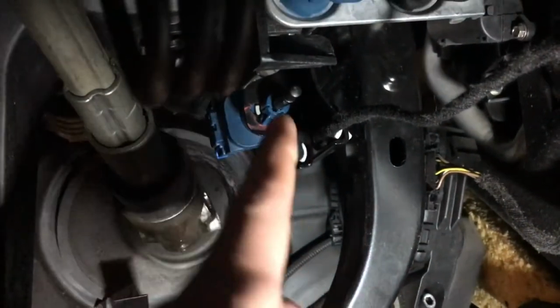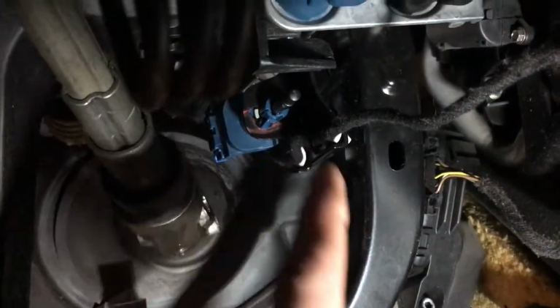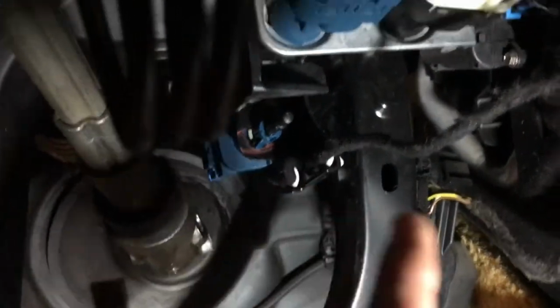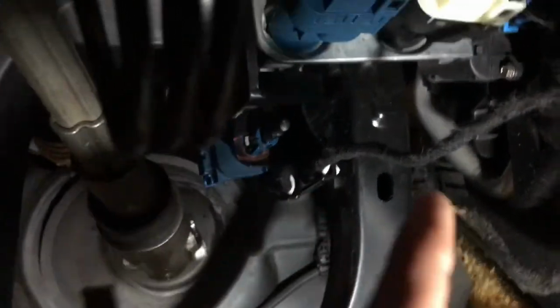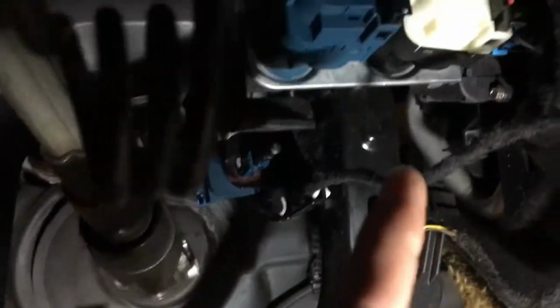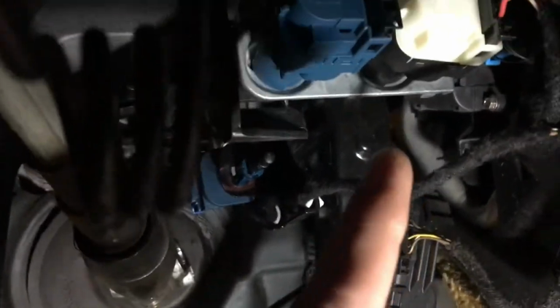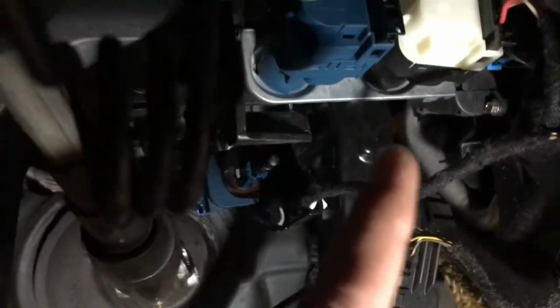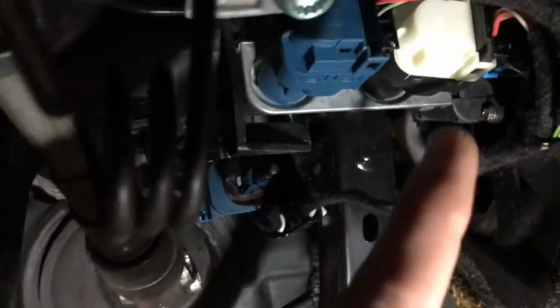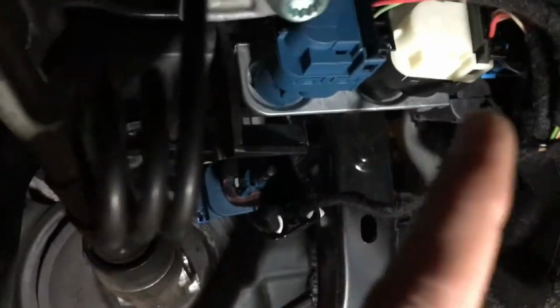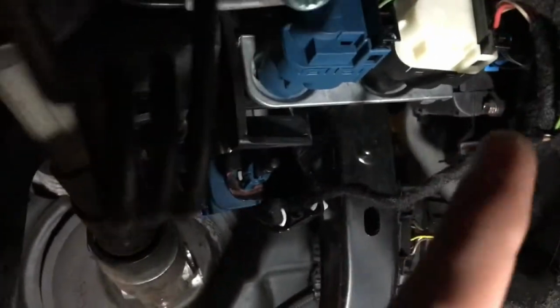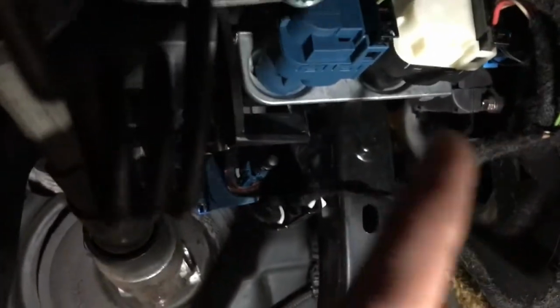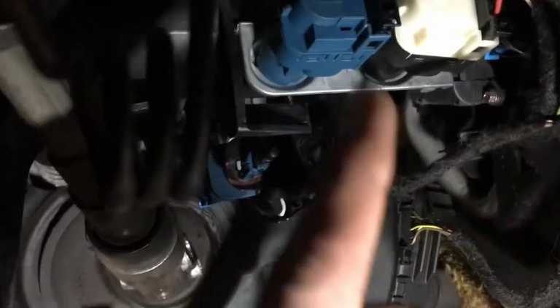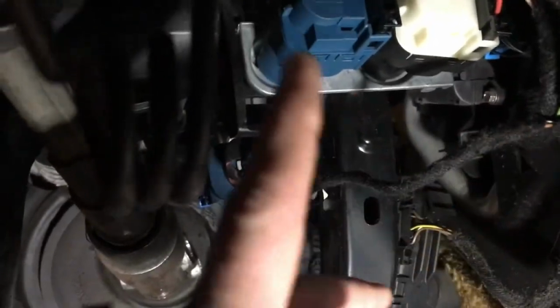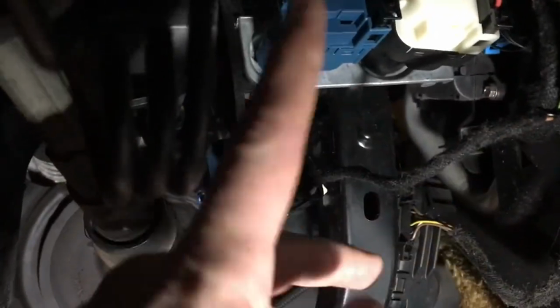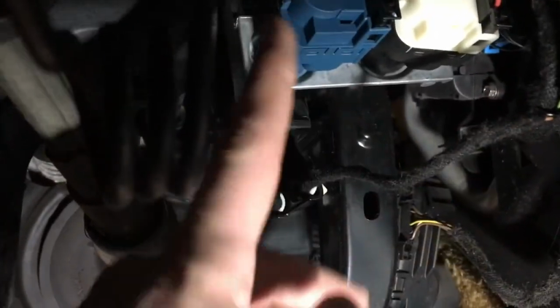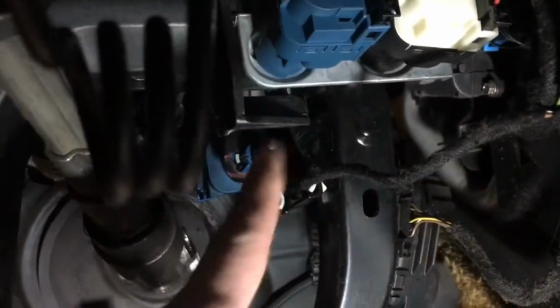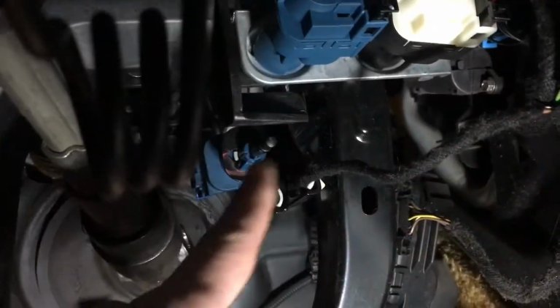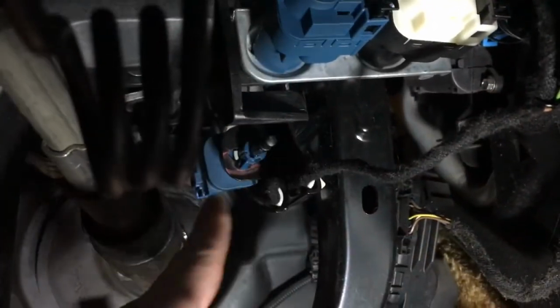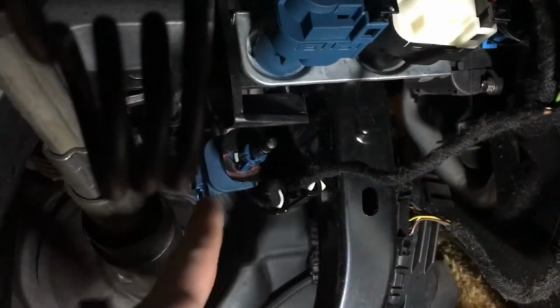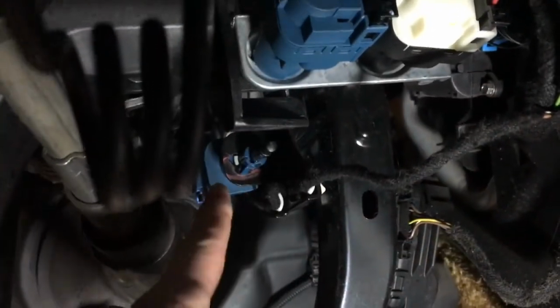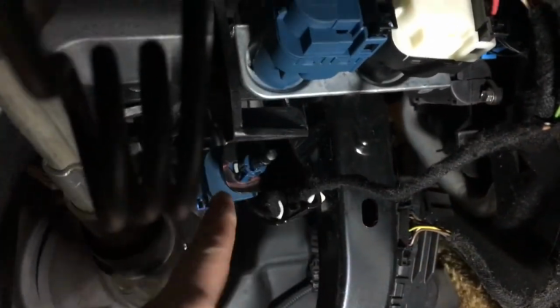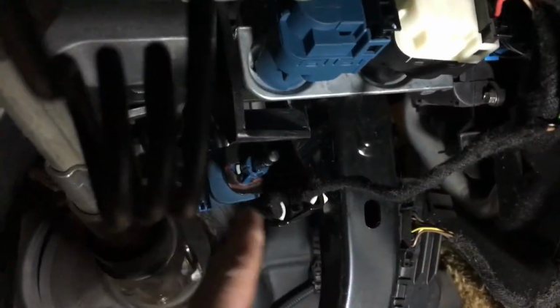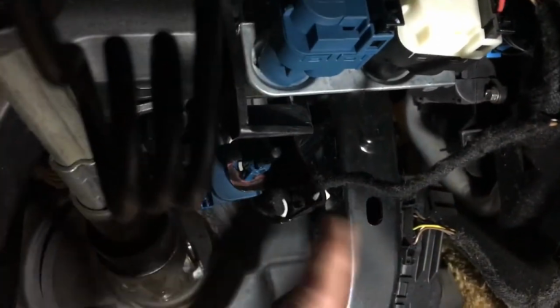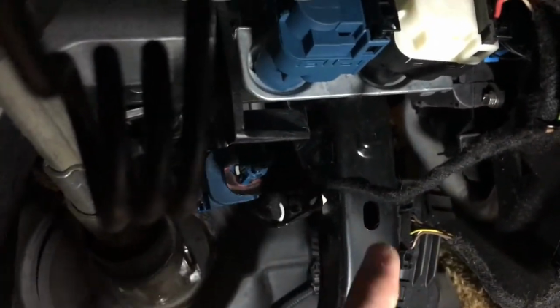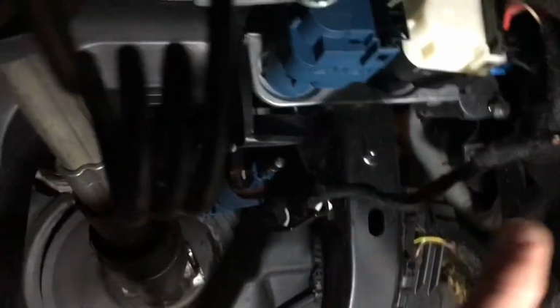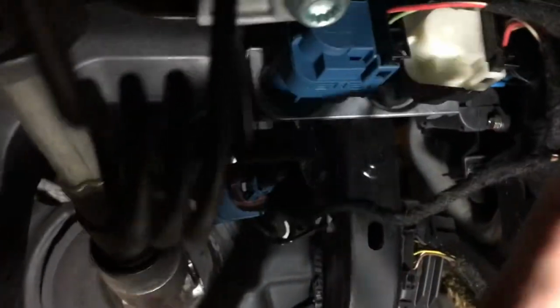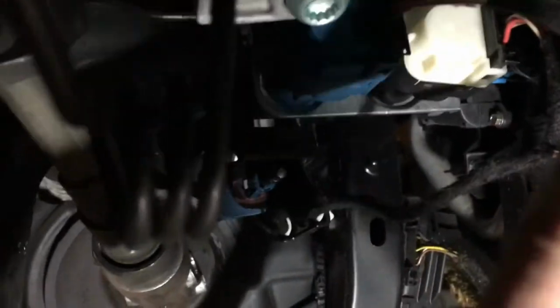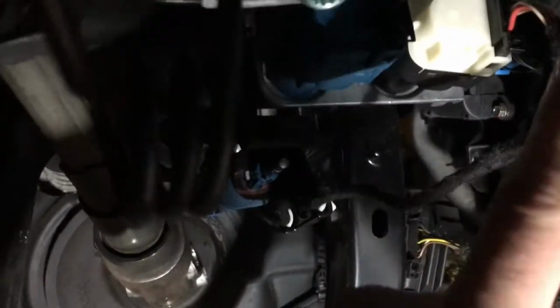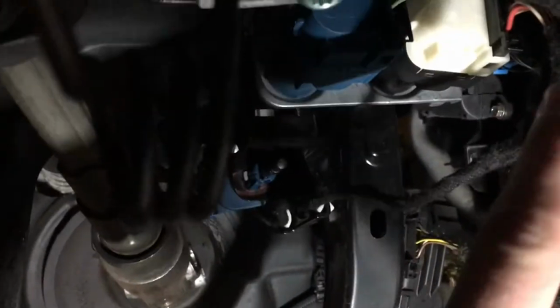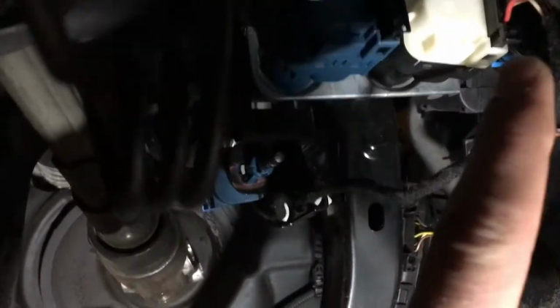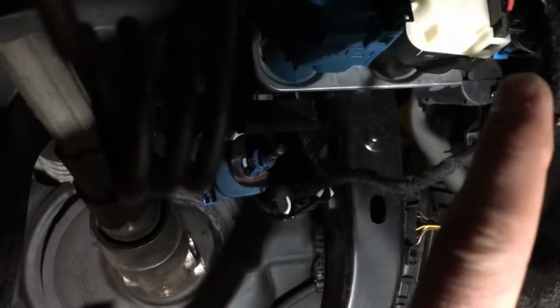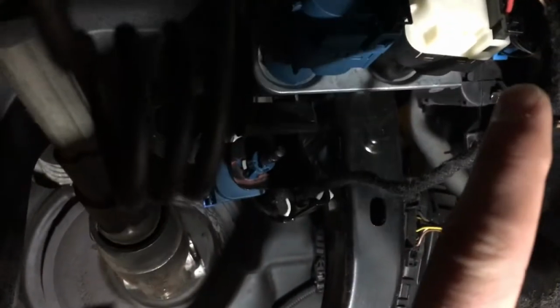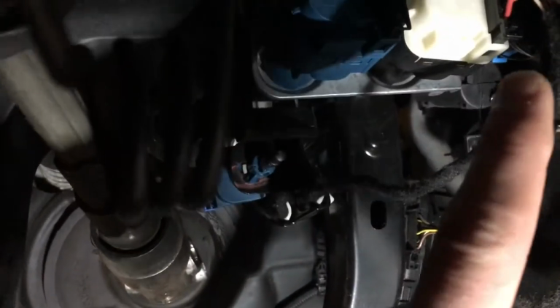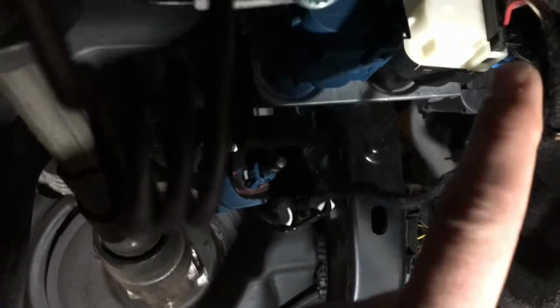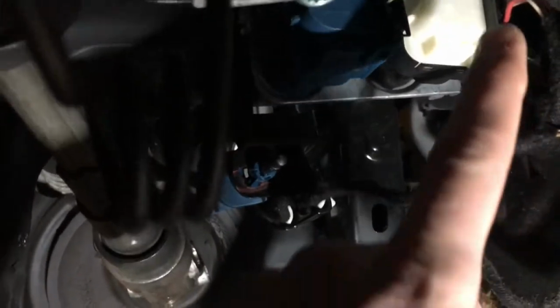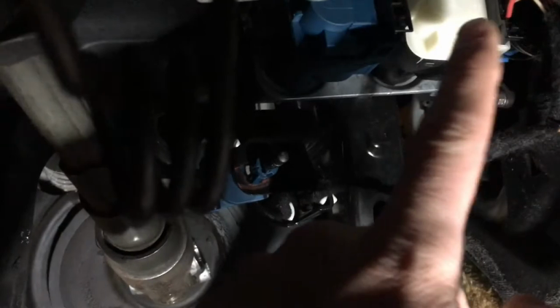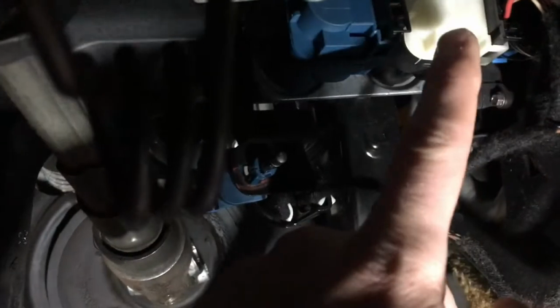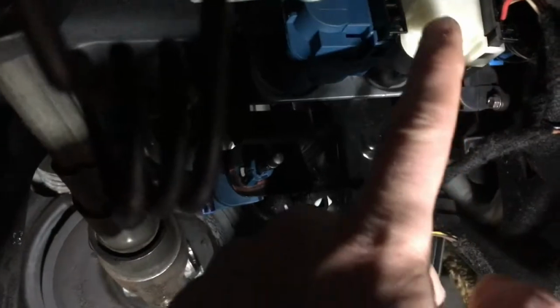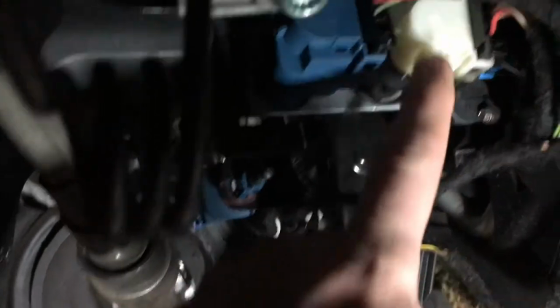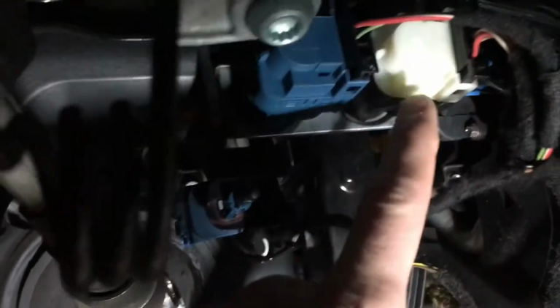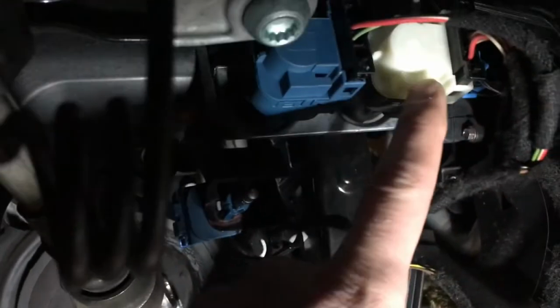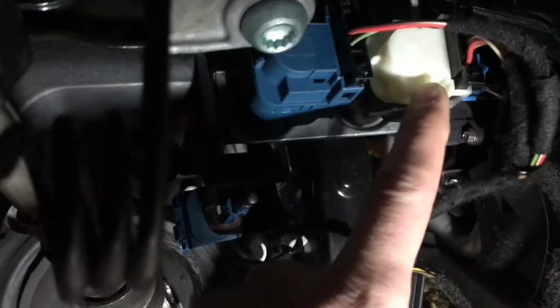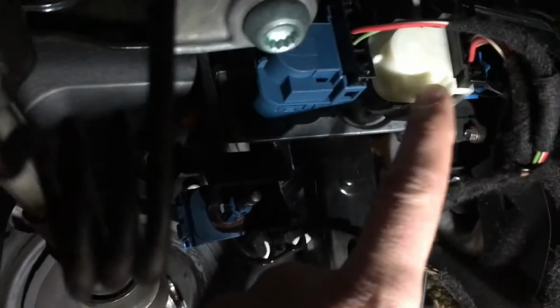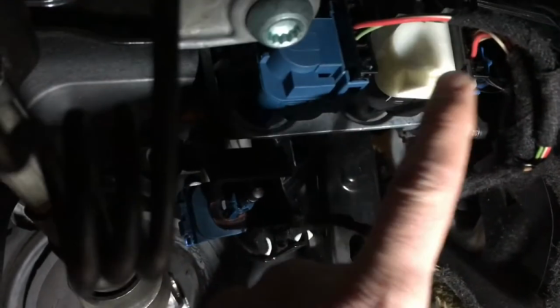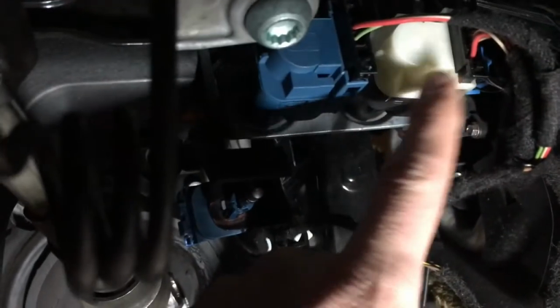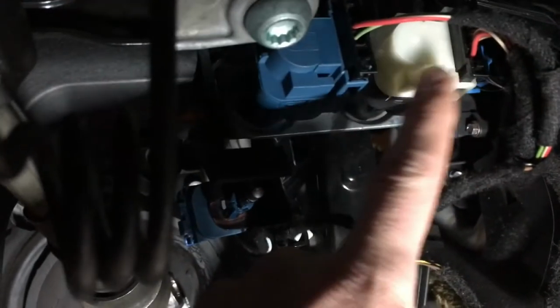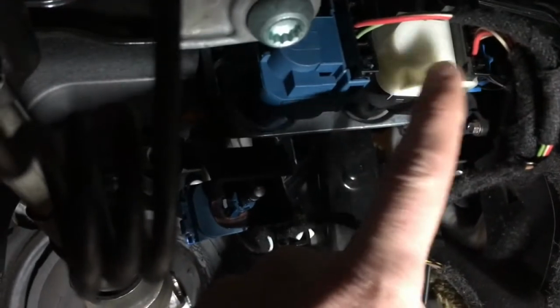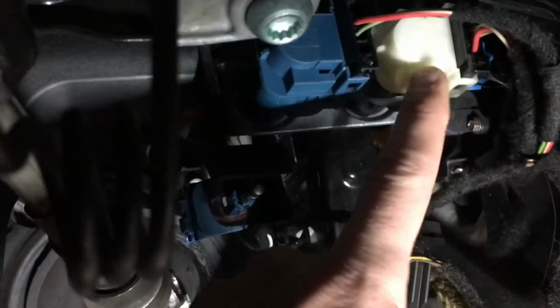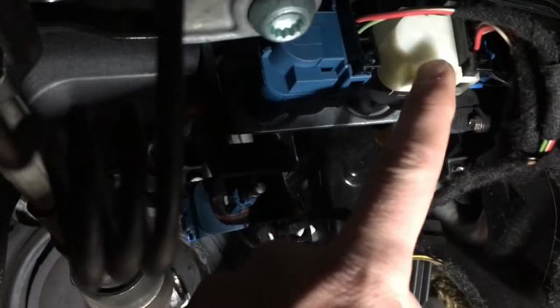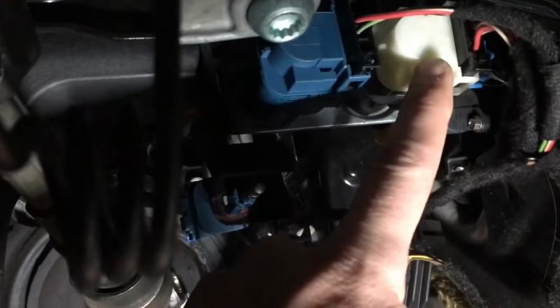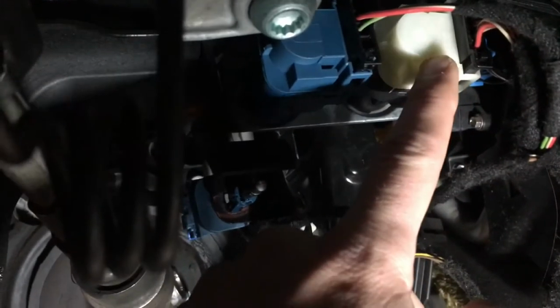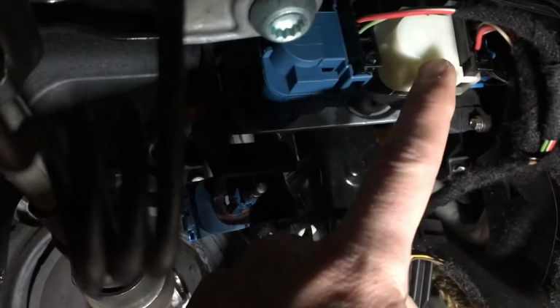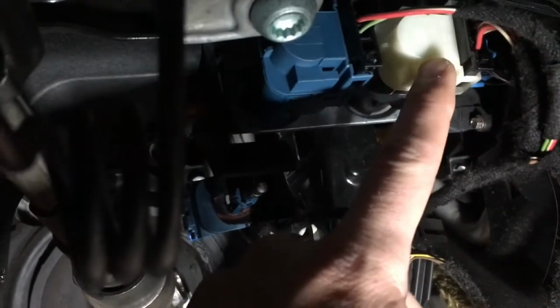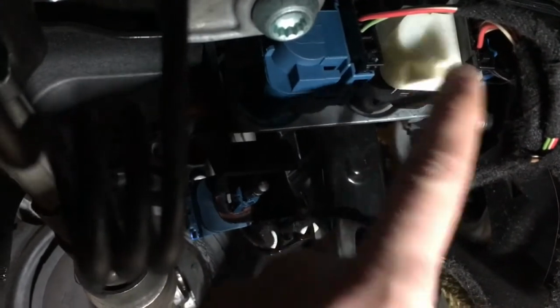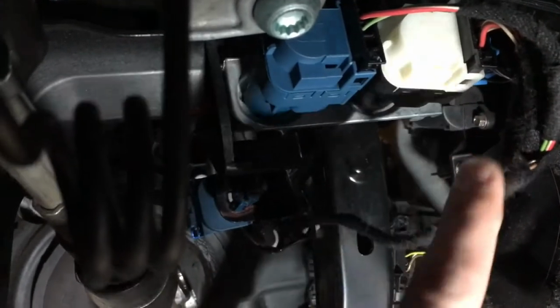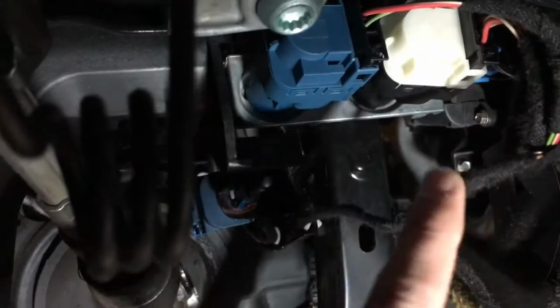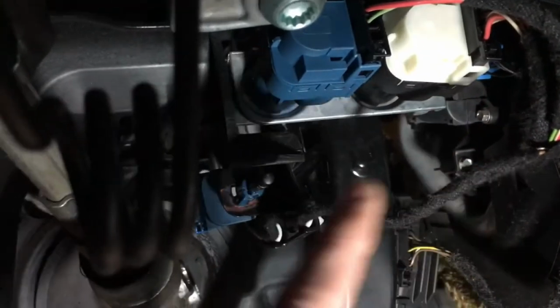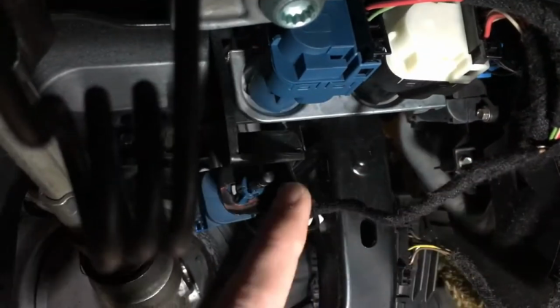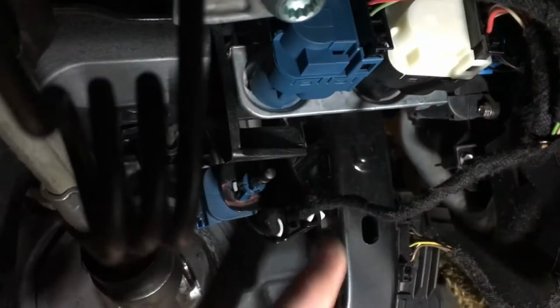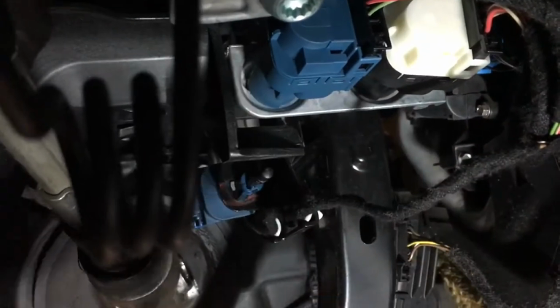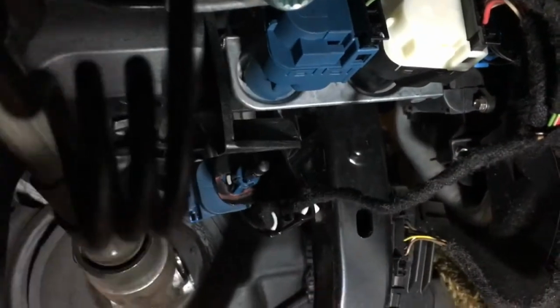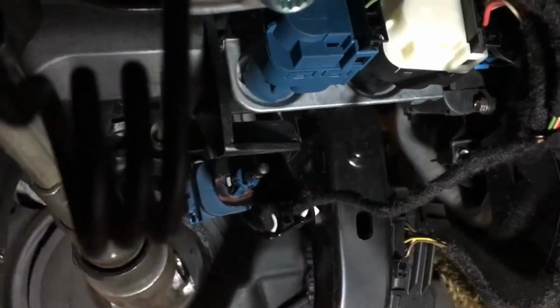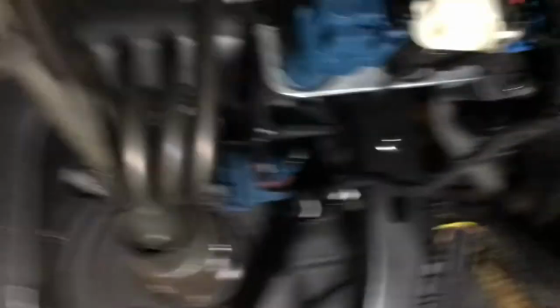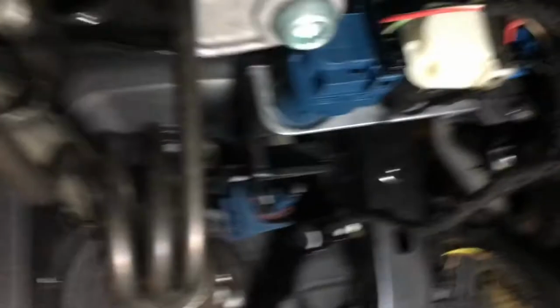It is important to replace both clutch switches, and I highly recommend if you're already down here to replace your brake switch as well, if you haven't done that.